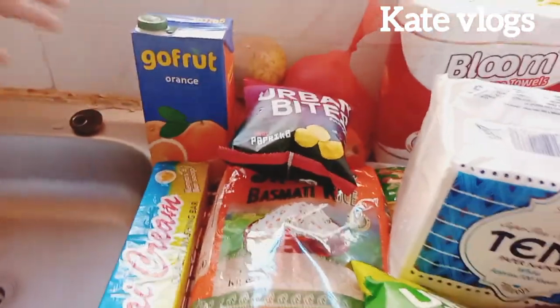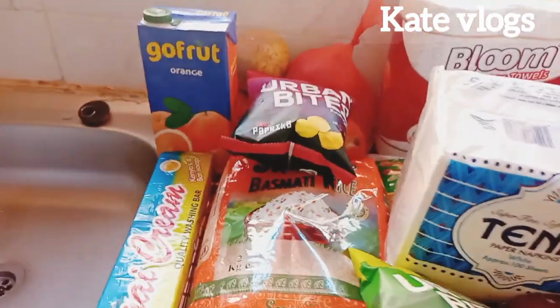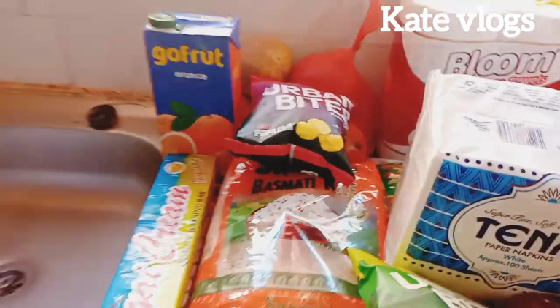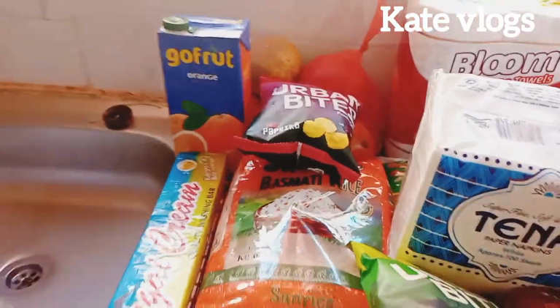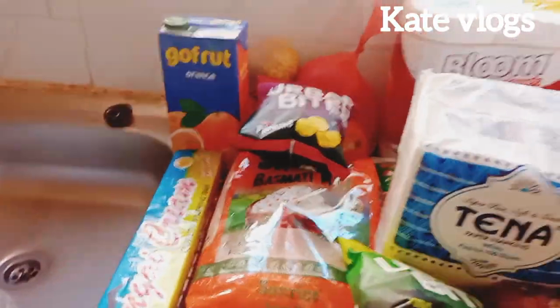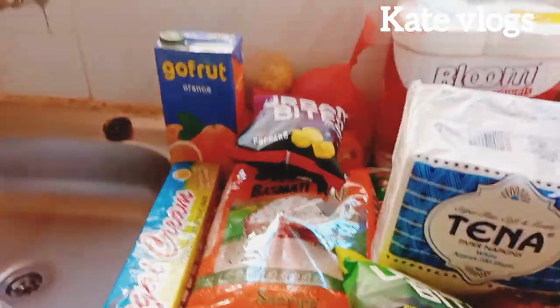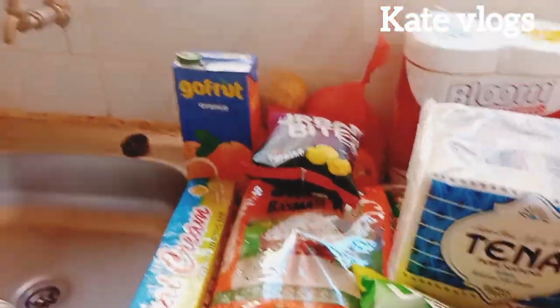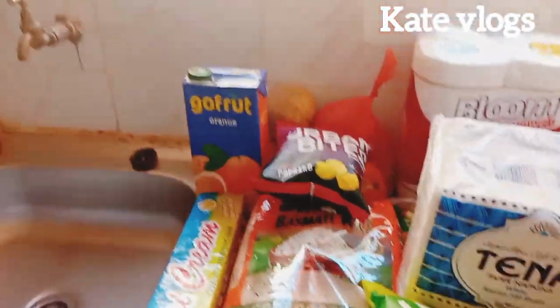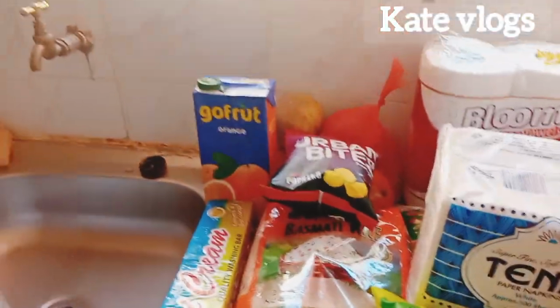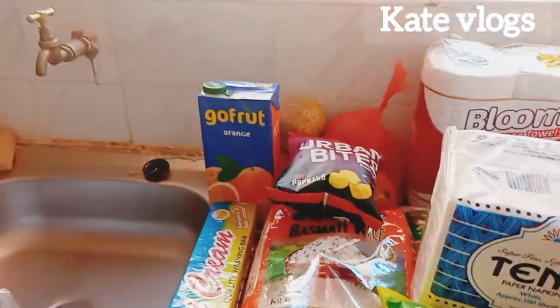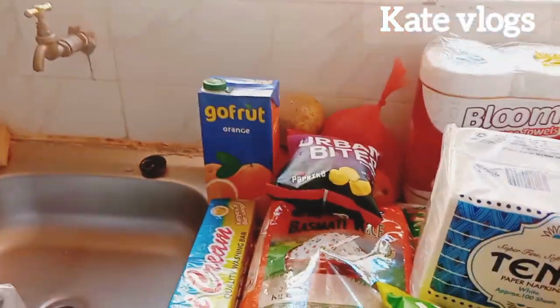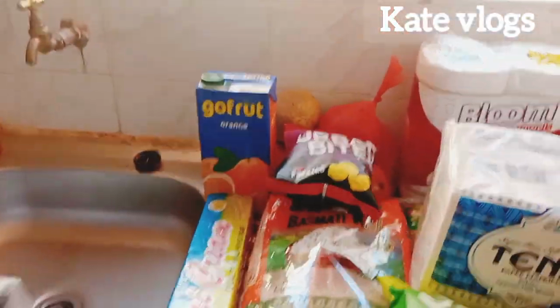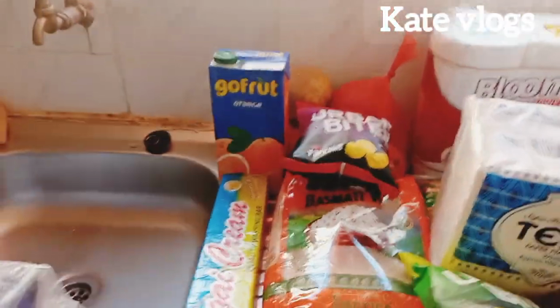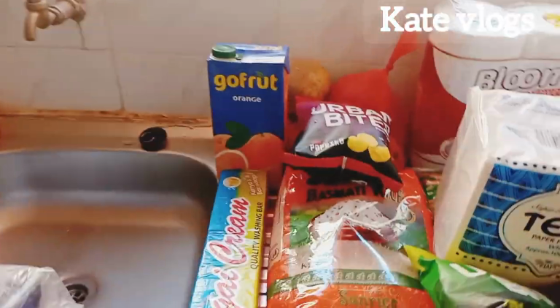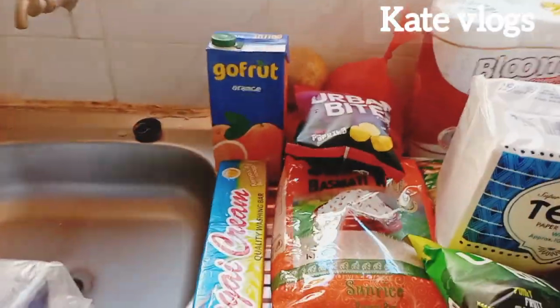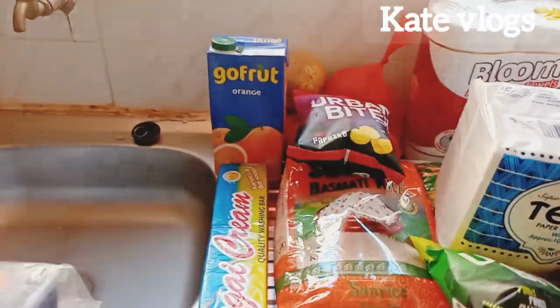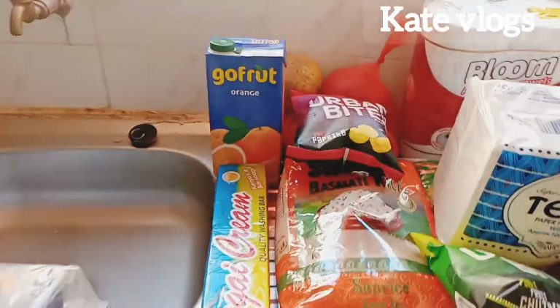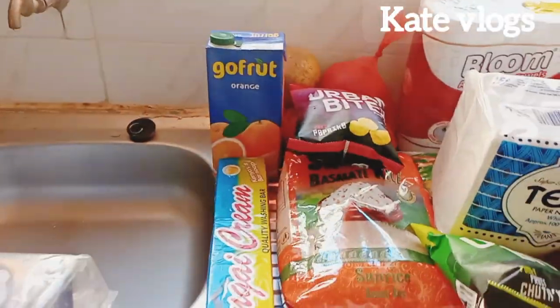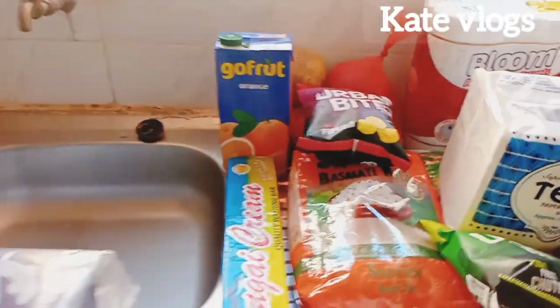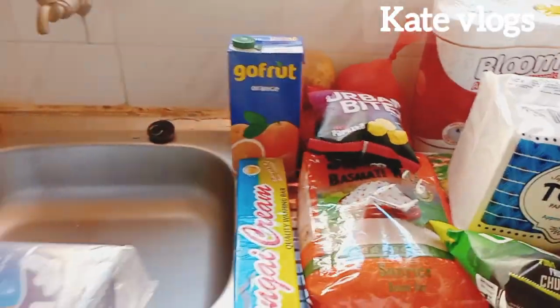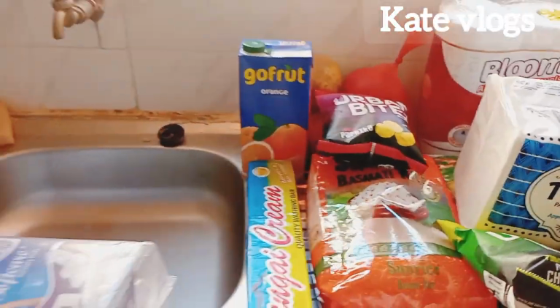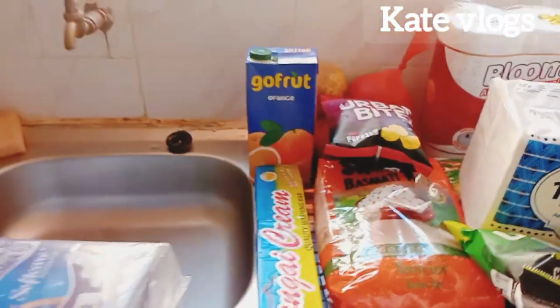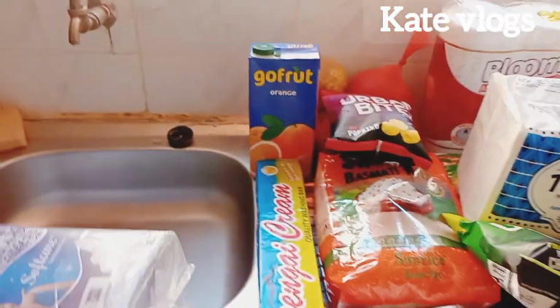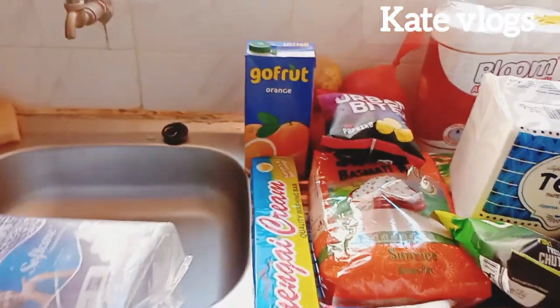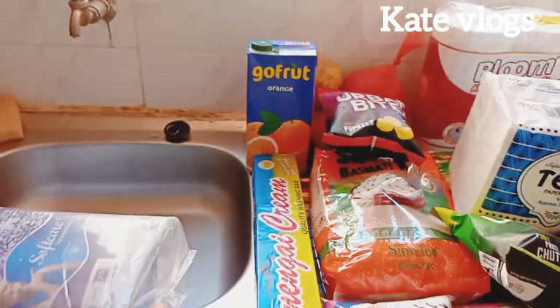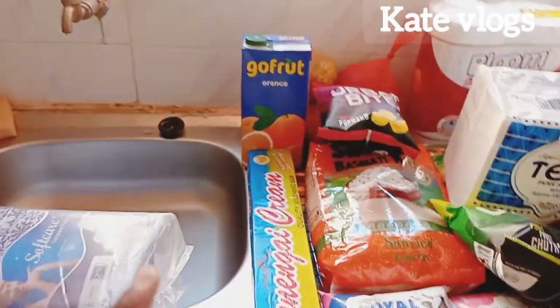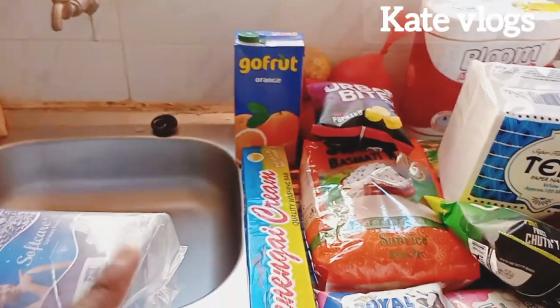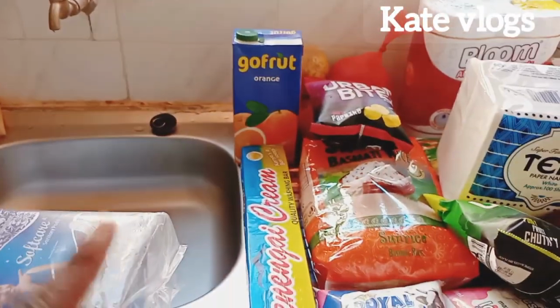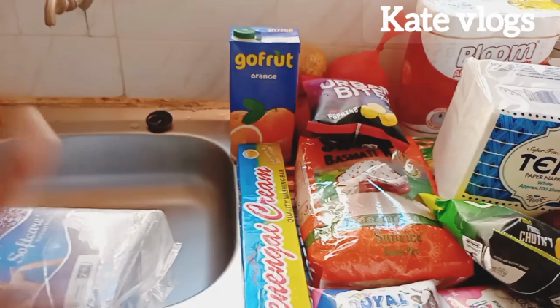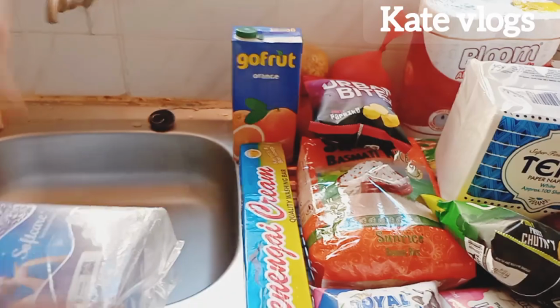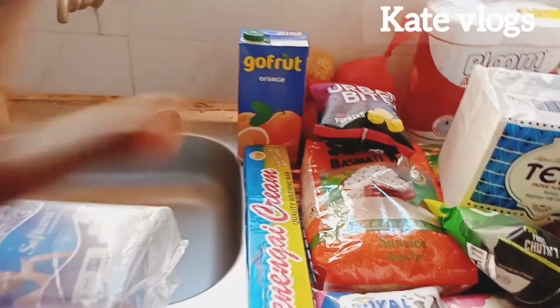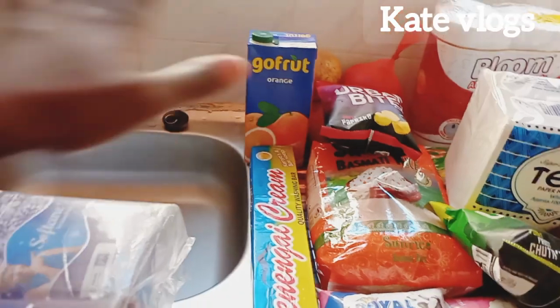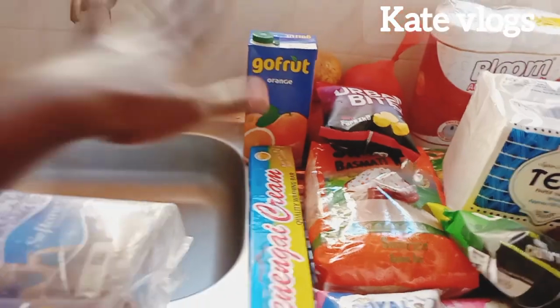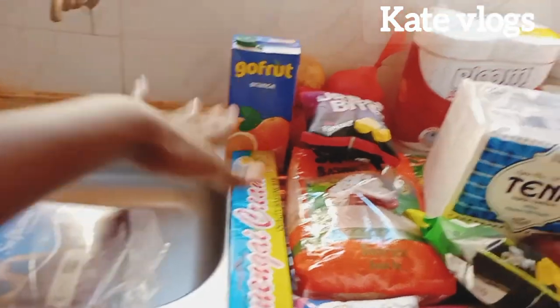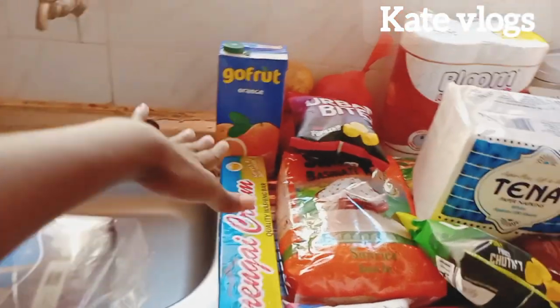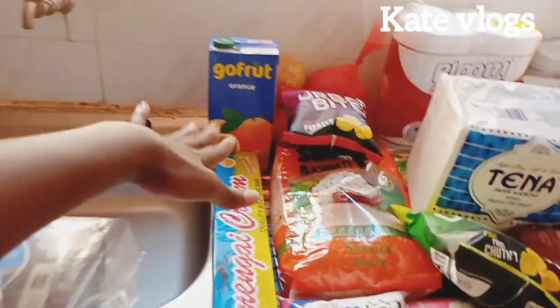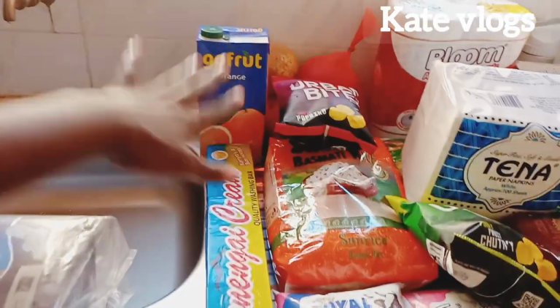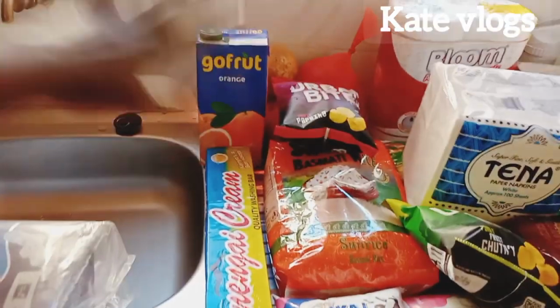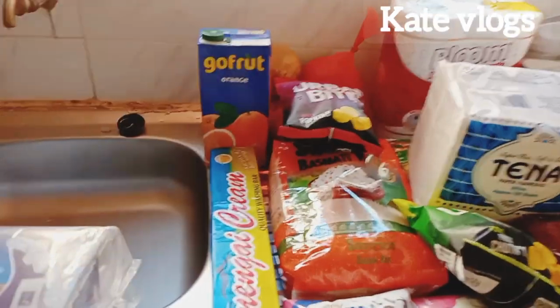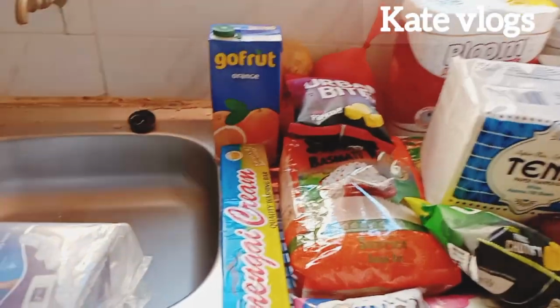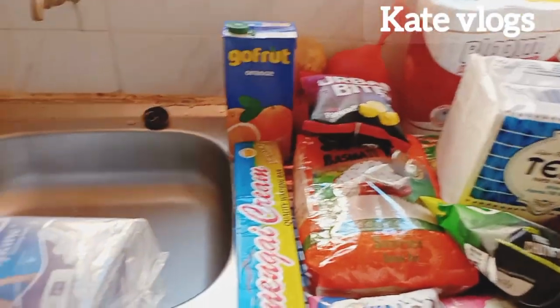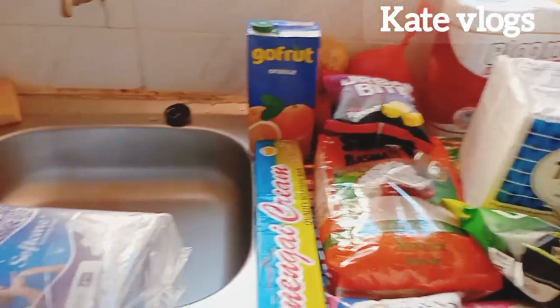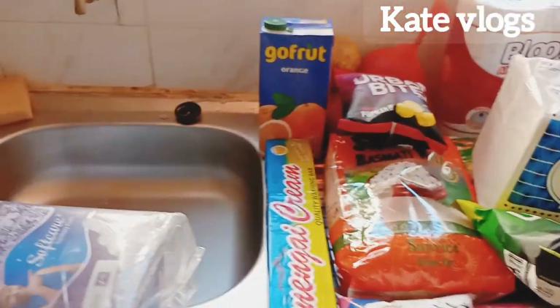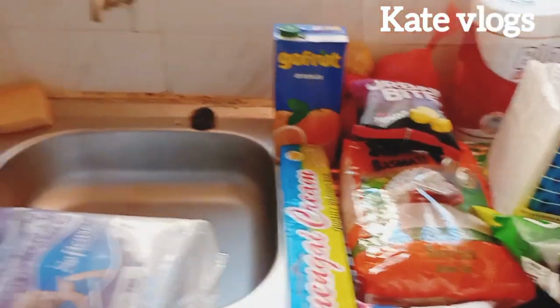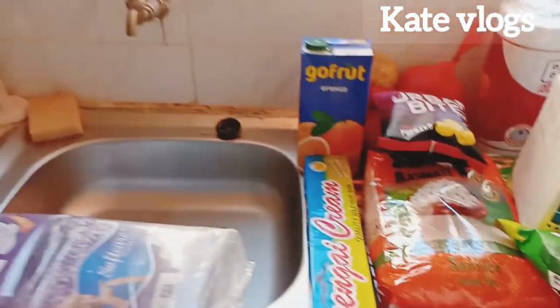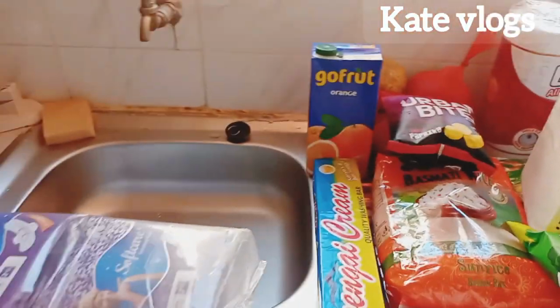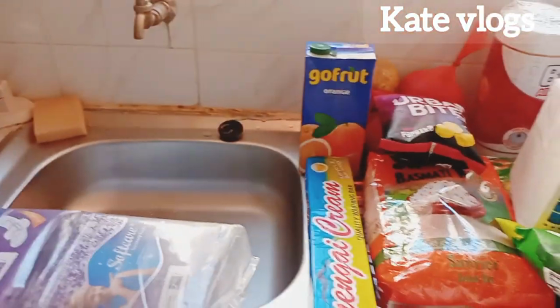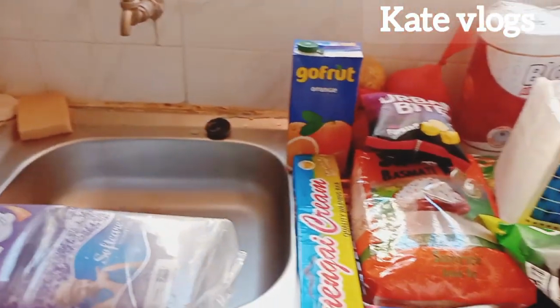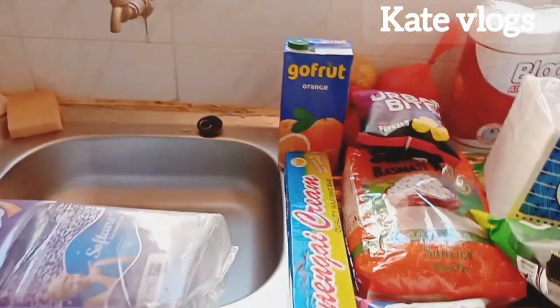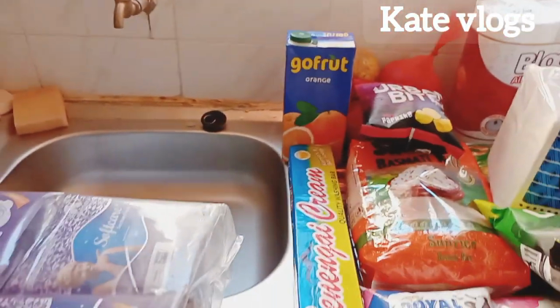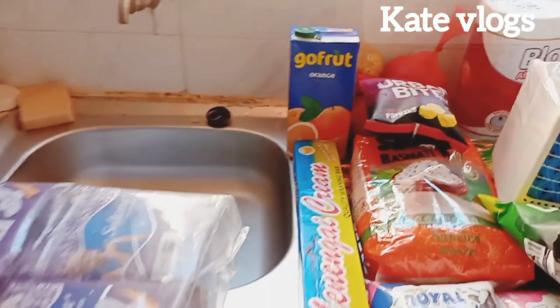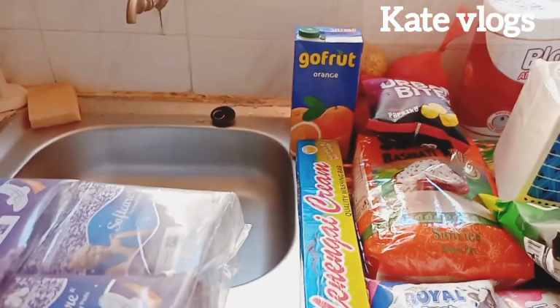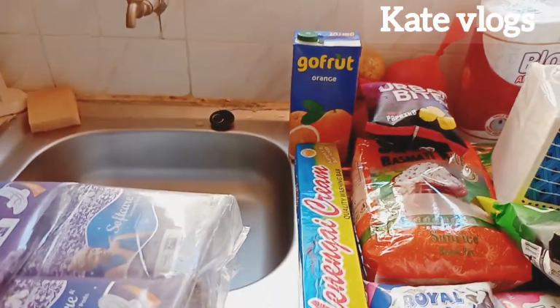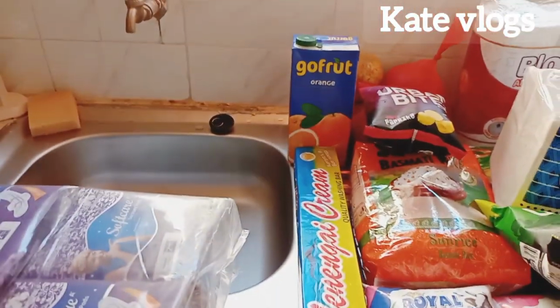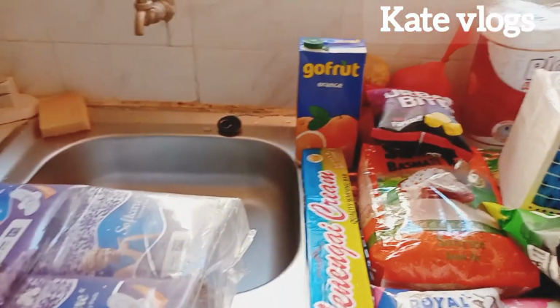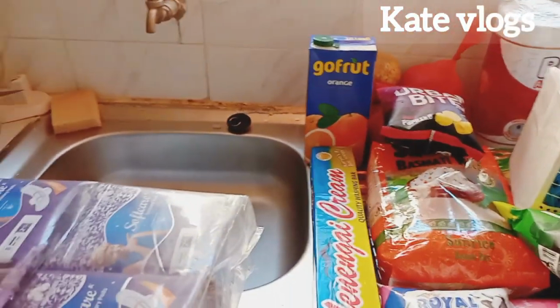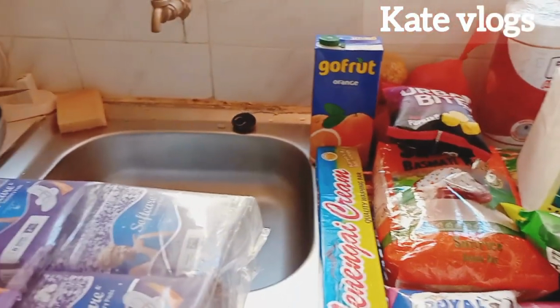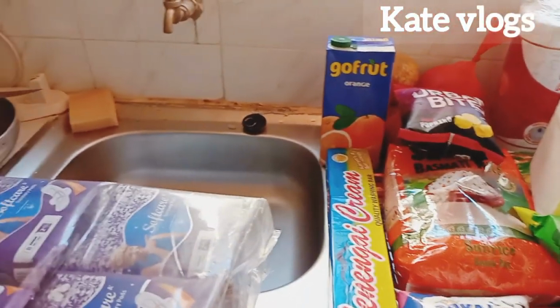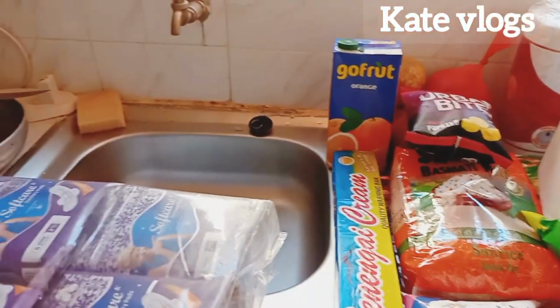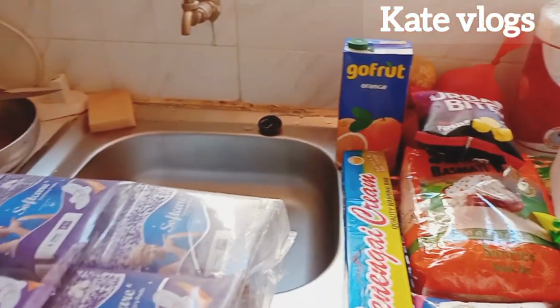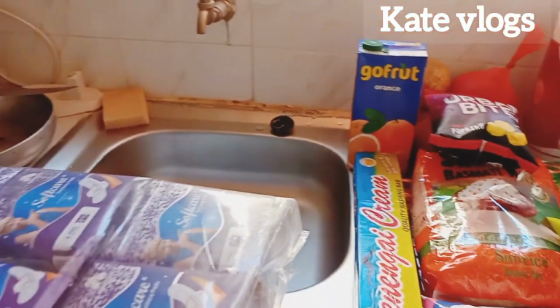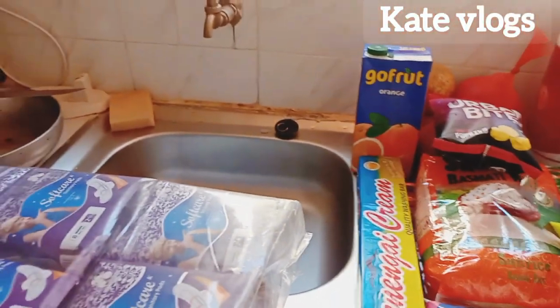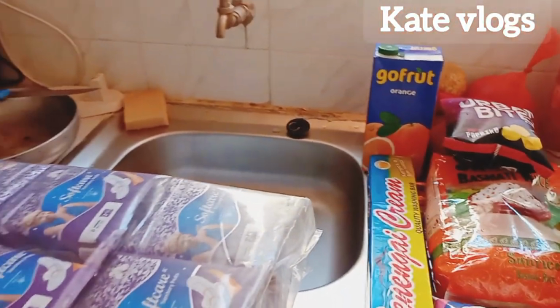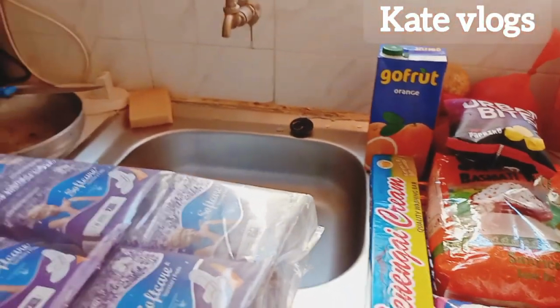I also bought Go Fruit orange and Go Fruit mango. My son really loves orange, so I bought him the orange Go Fruit, and I bought myself the mango one.